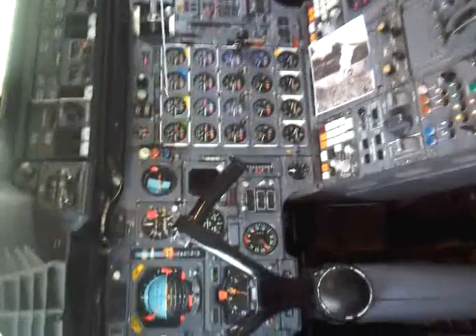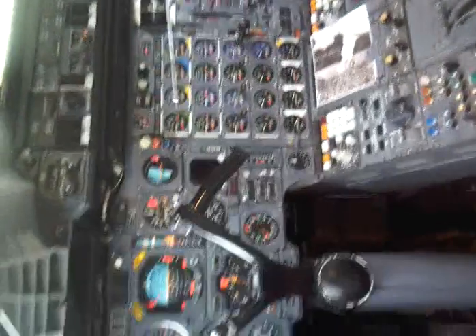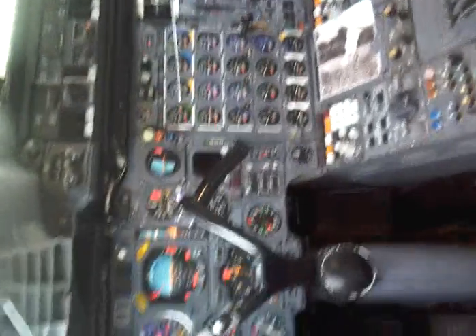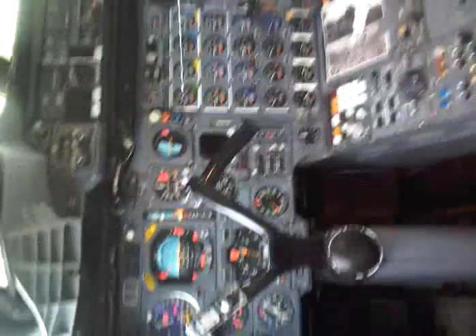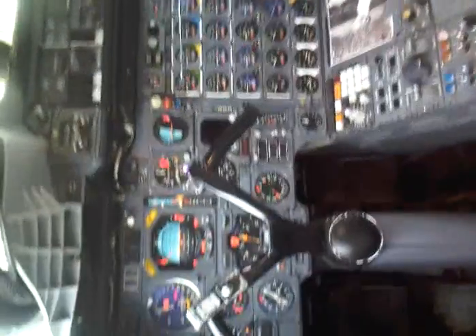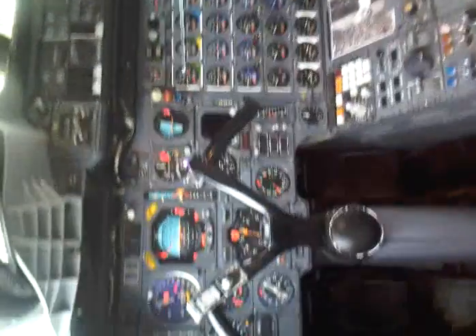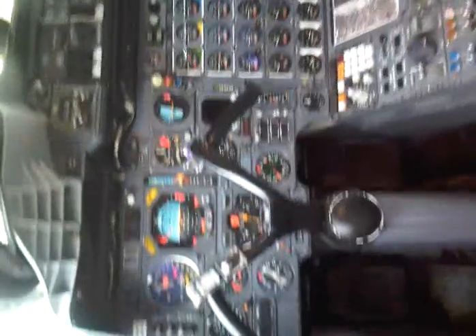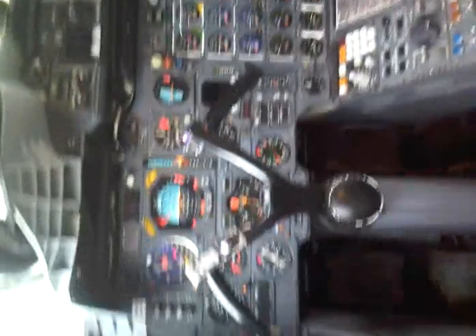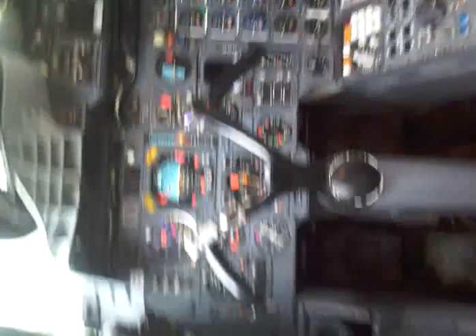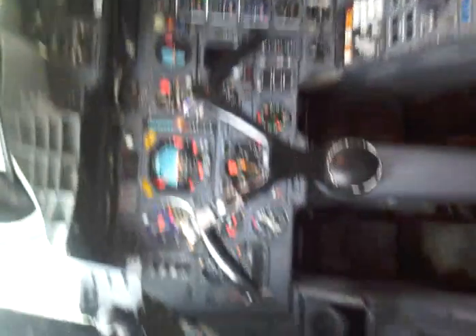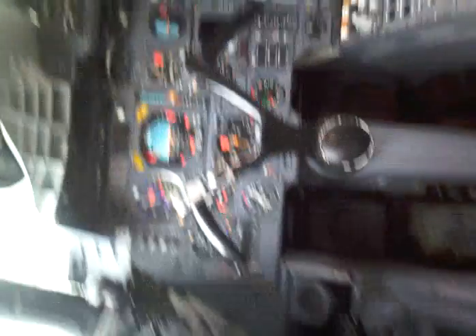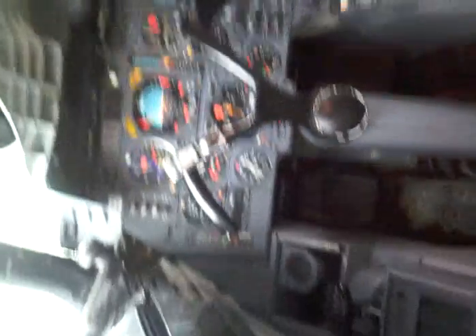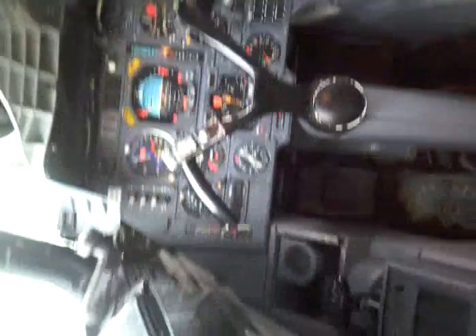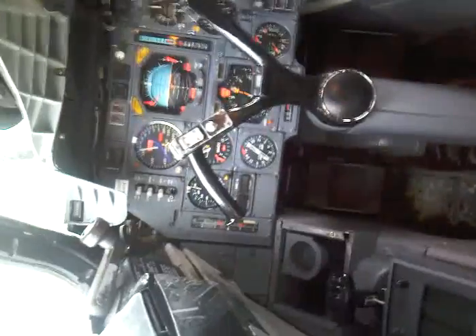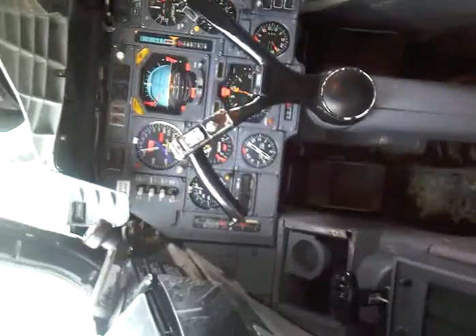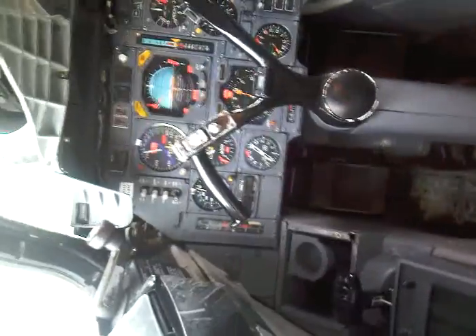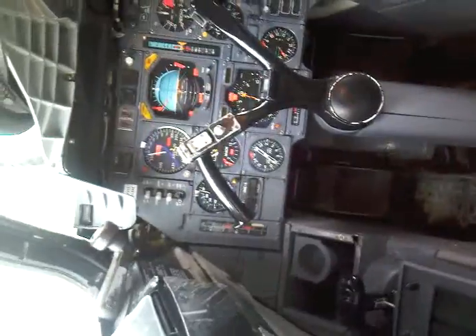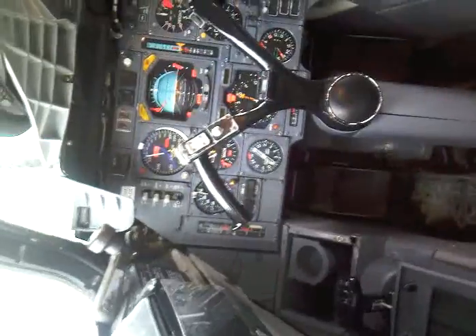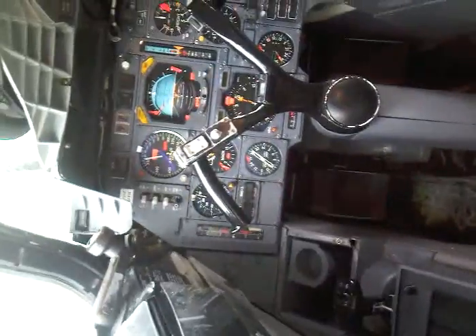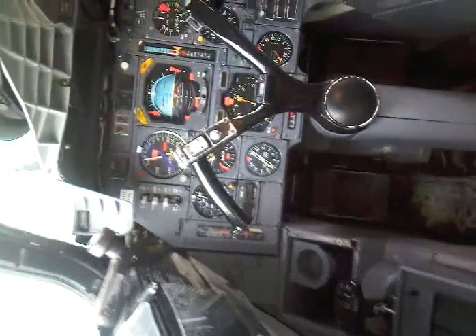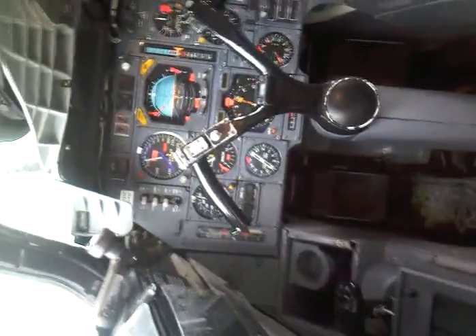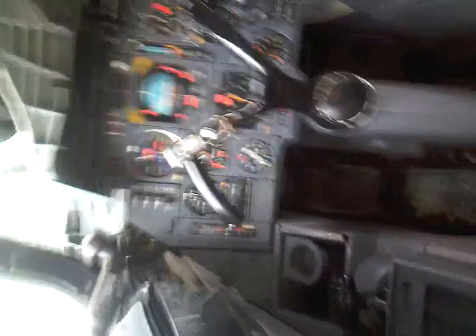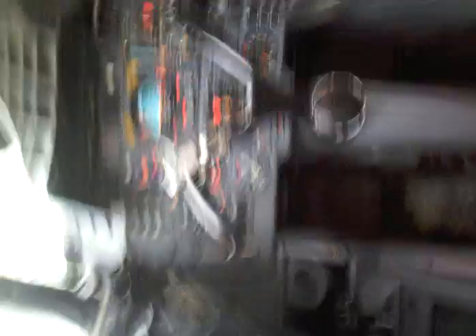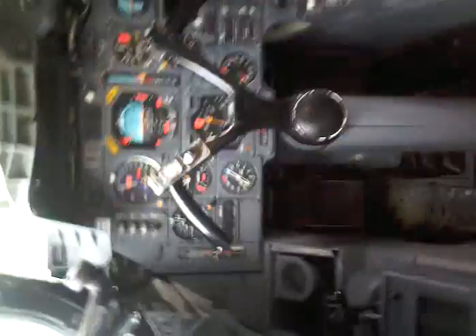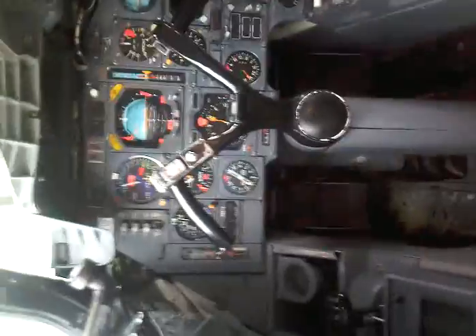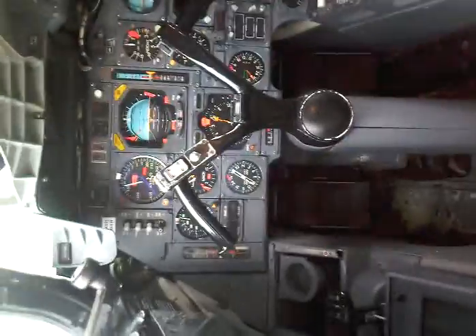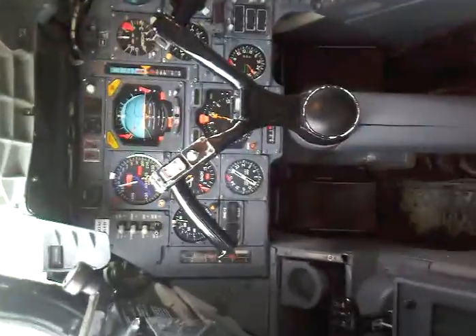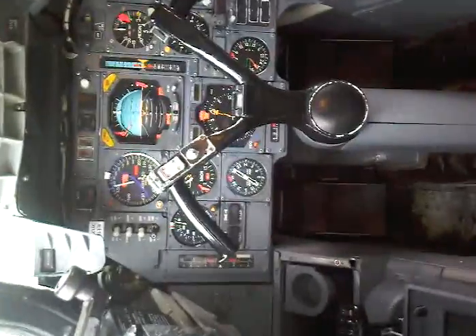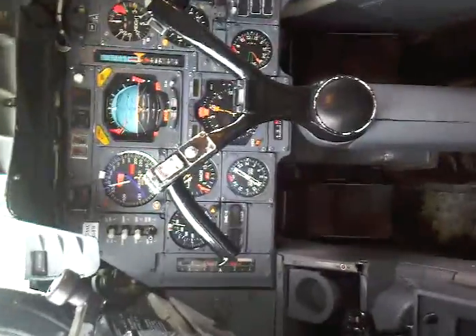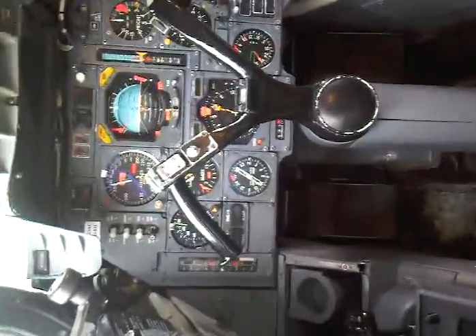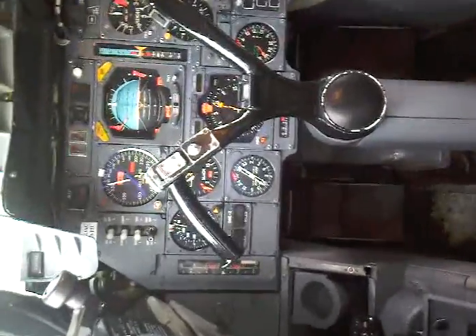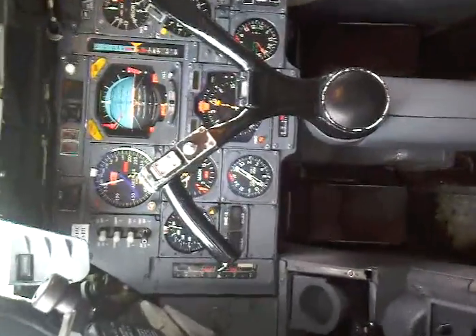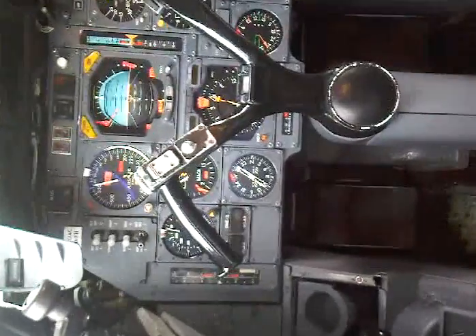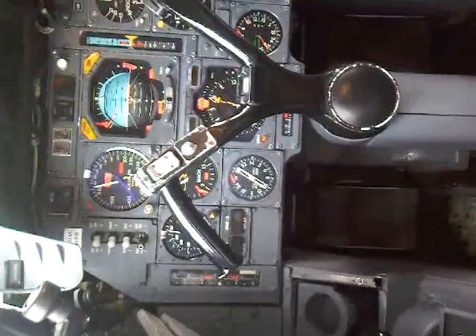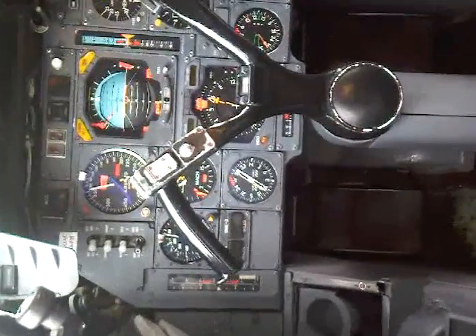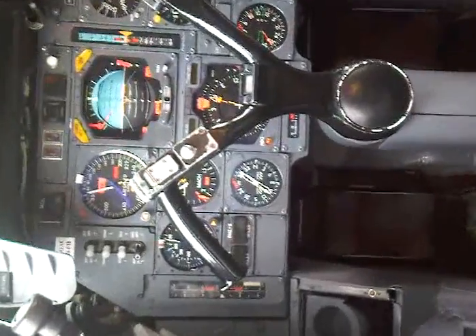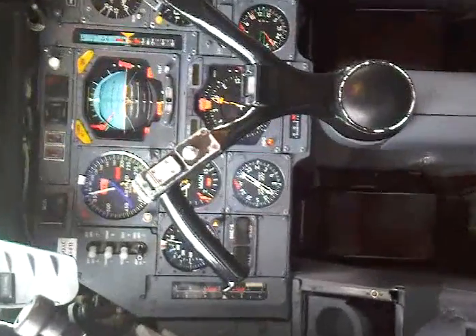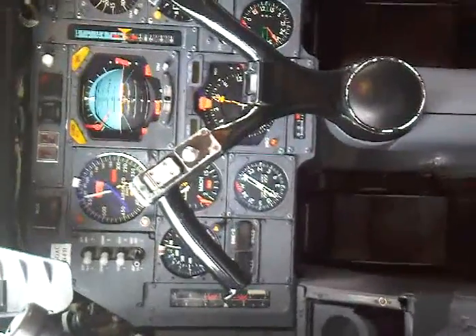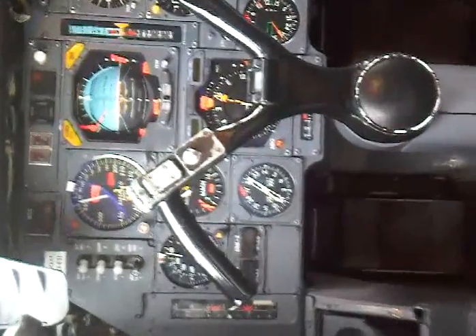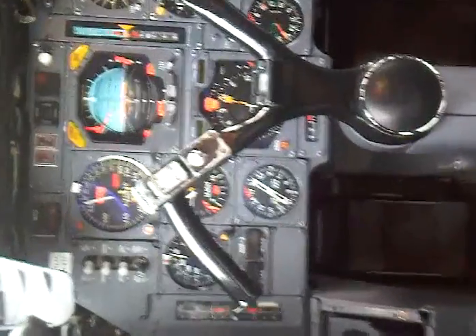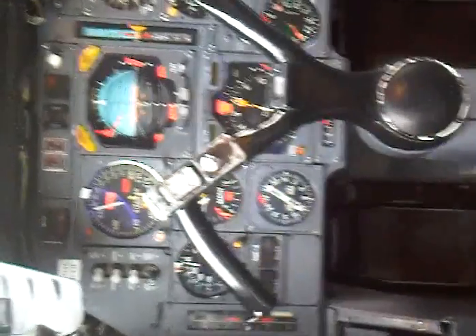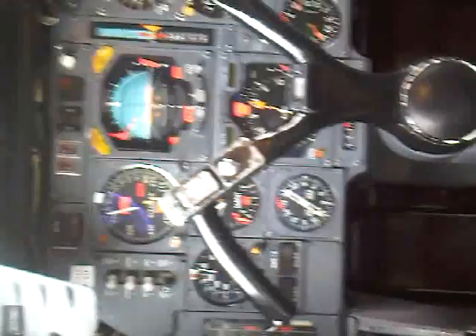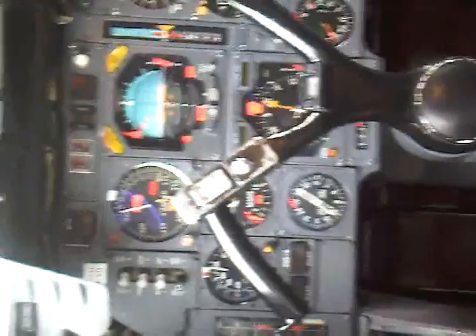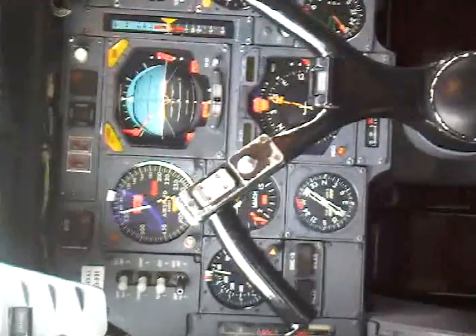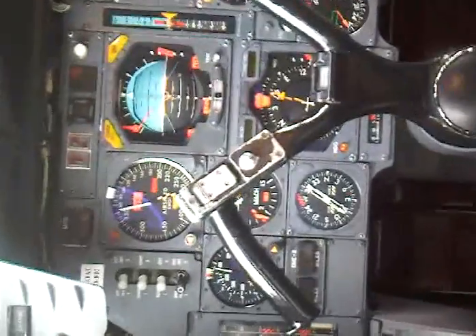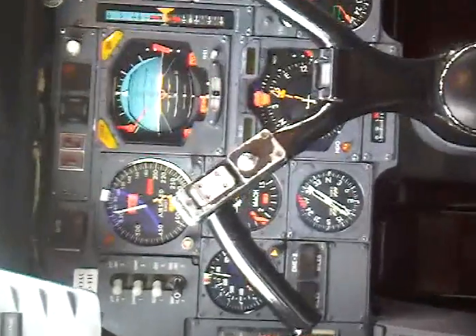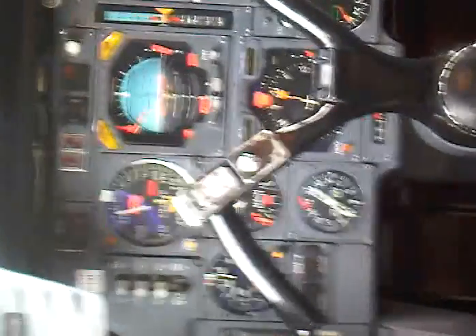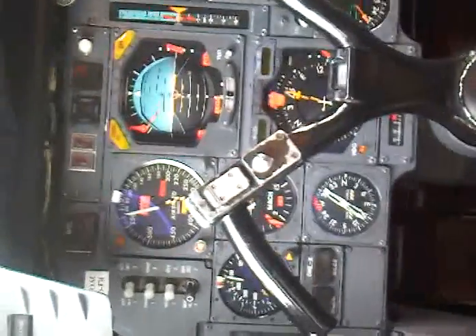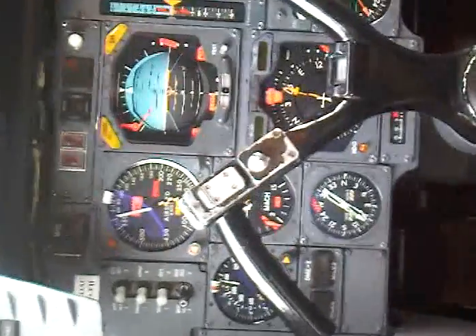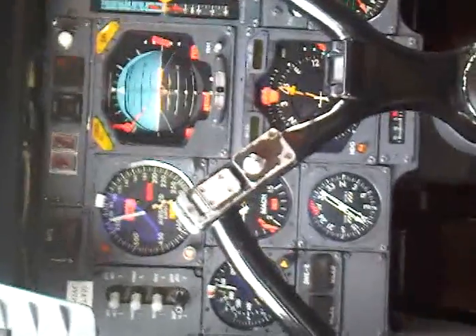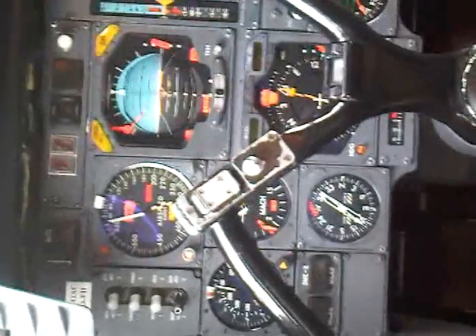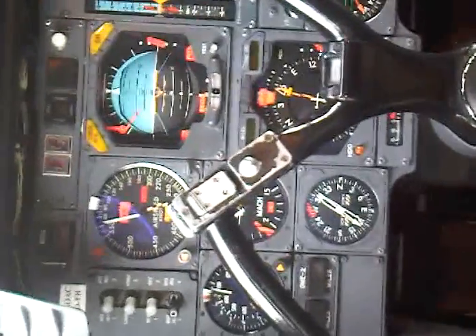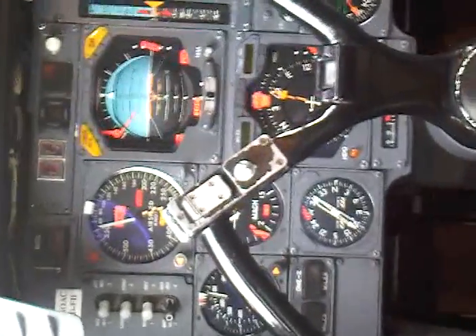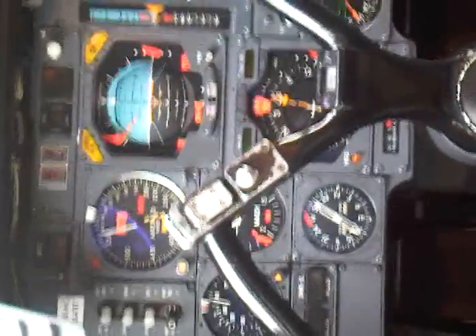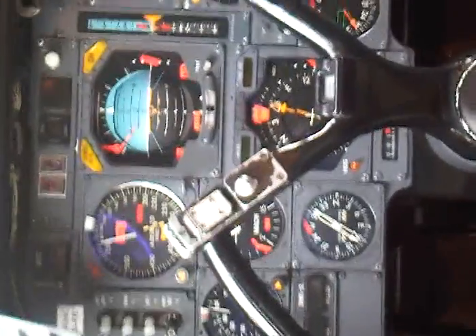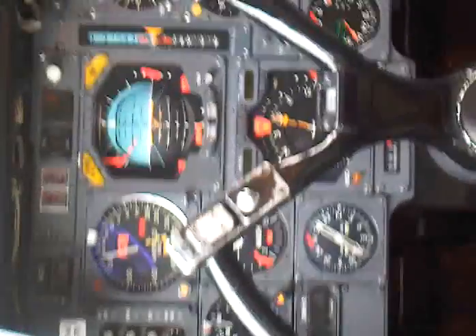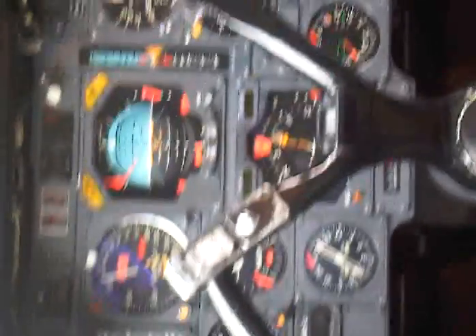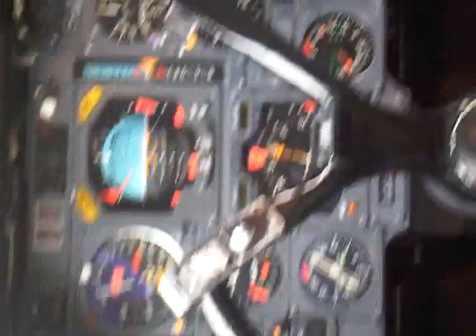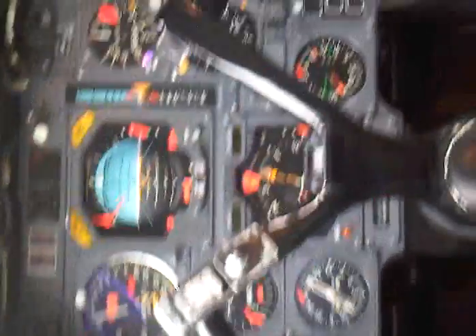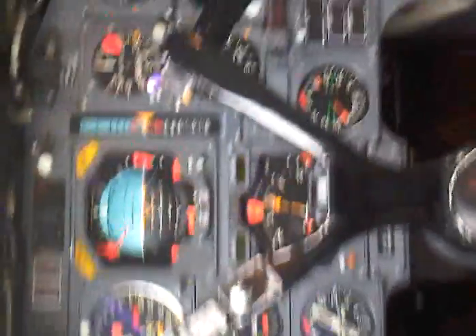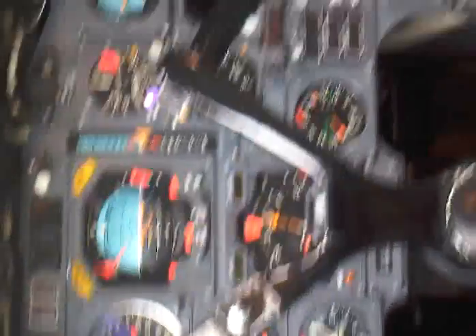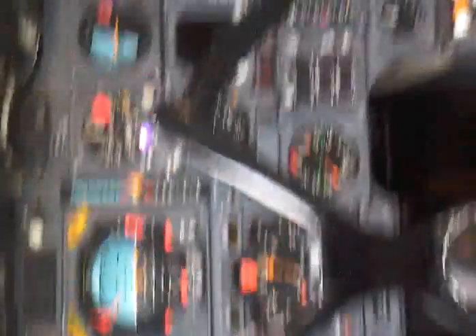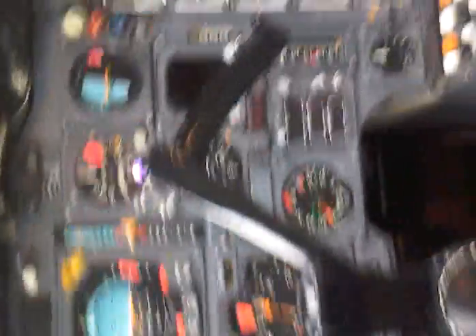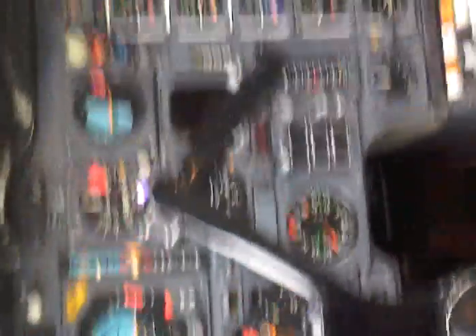Set of four engines, so a set of instruments for each of the engines. Switches down here for the radio and navigation equipment.